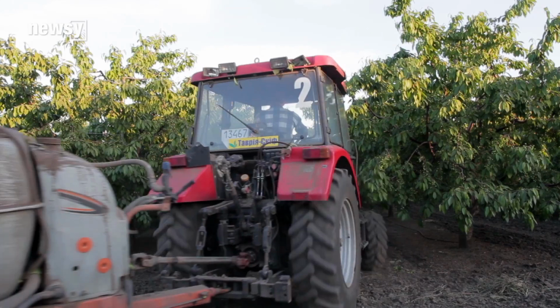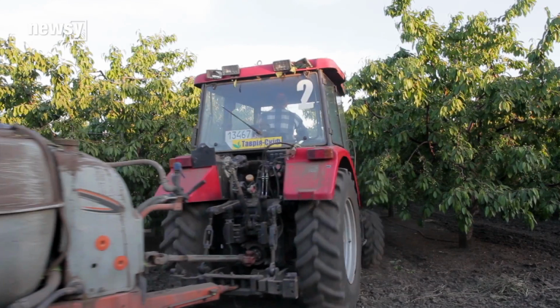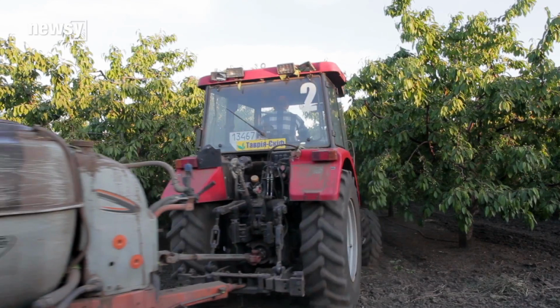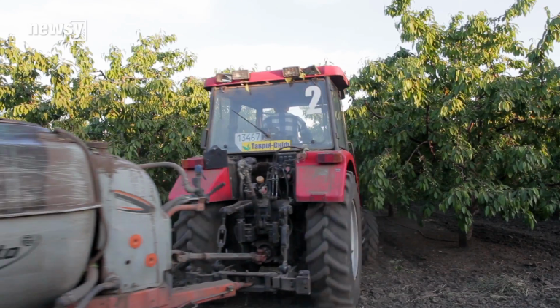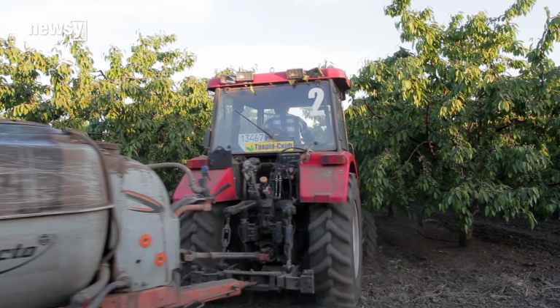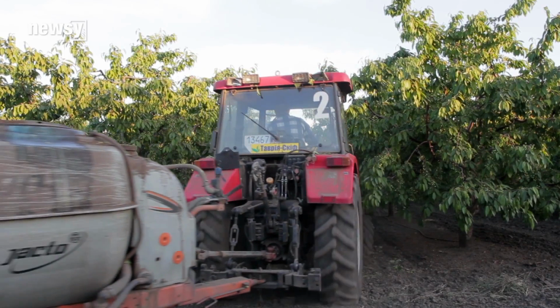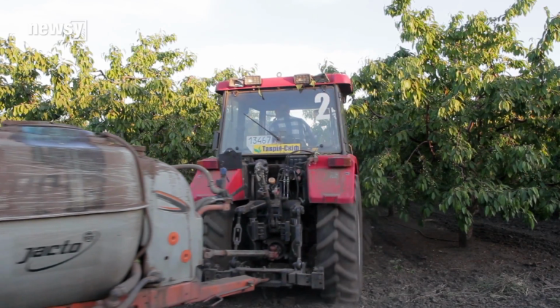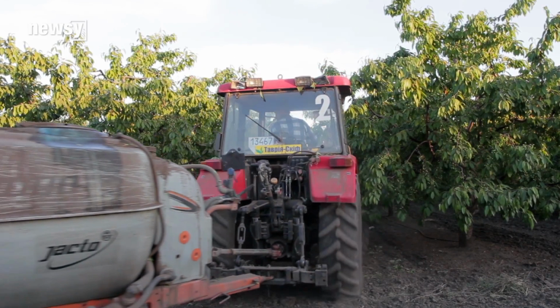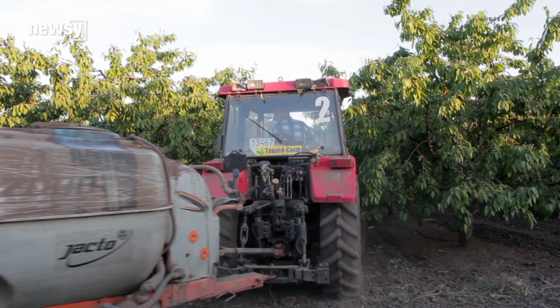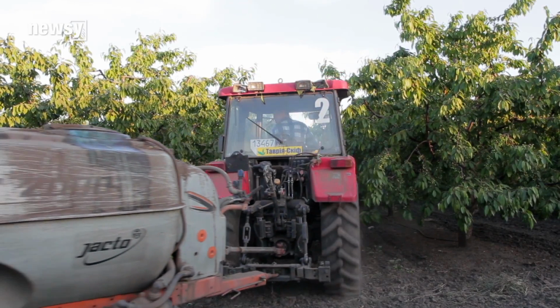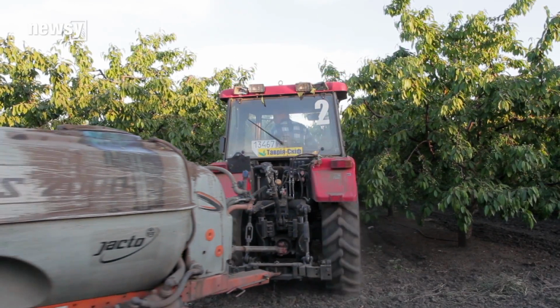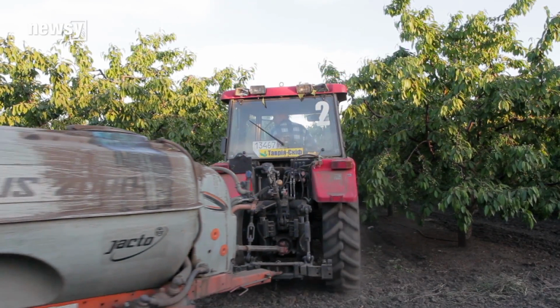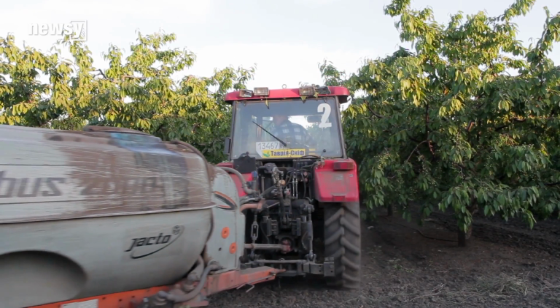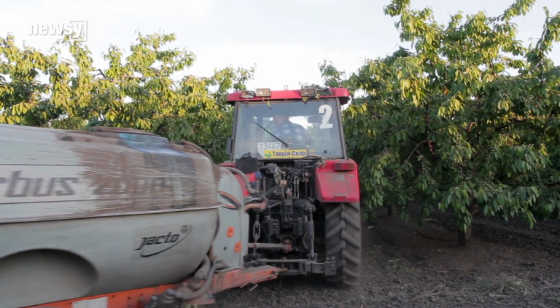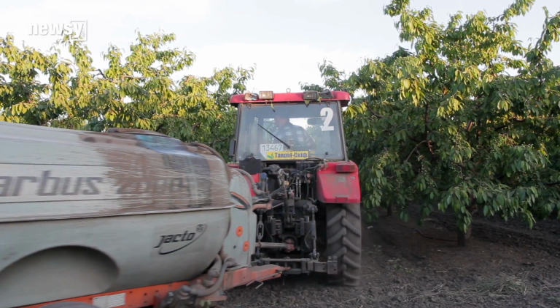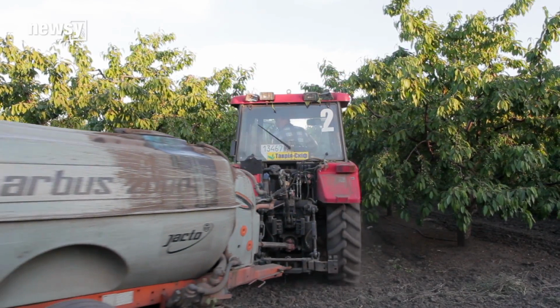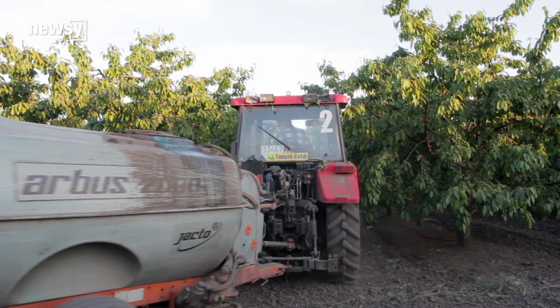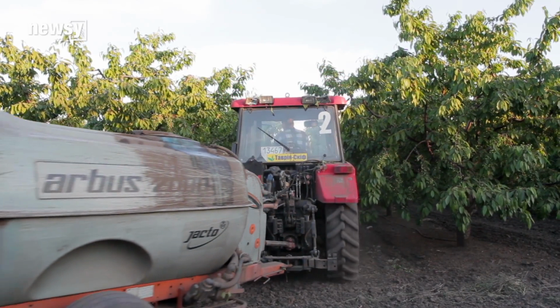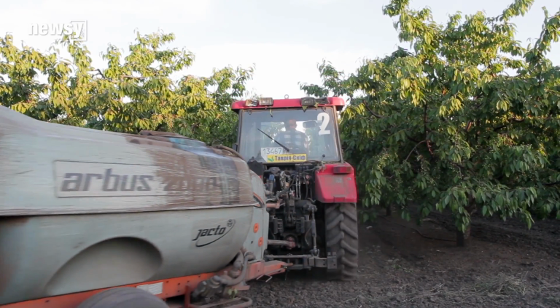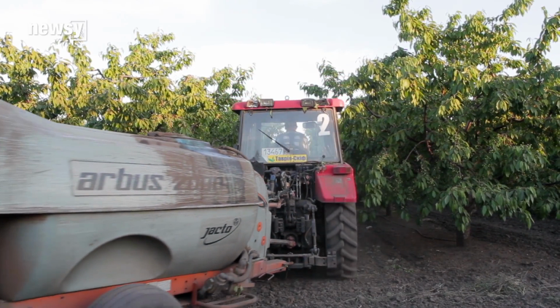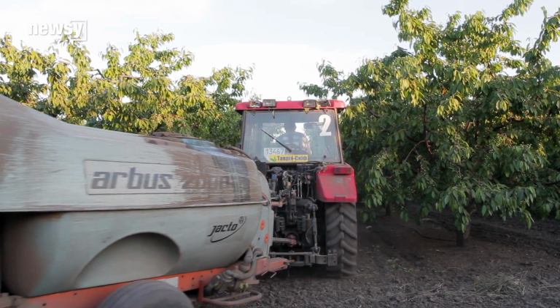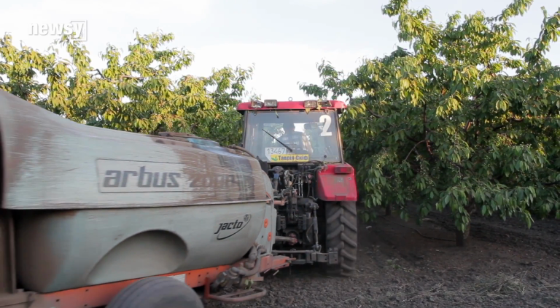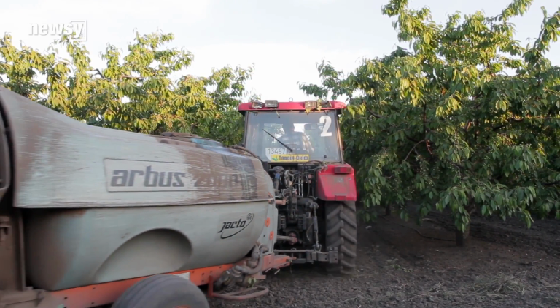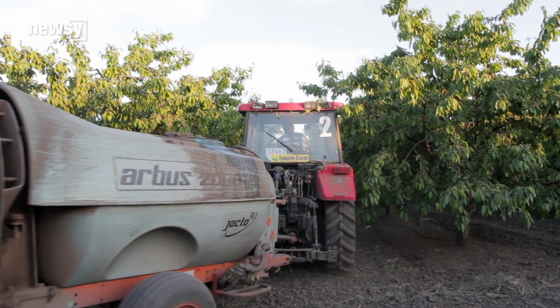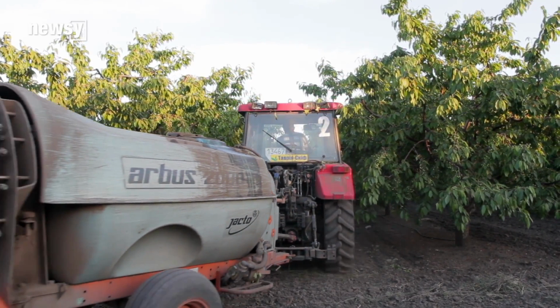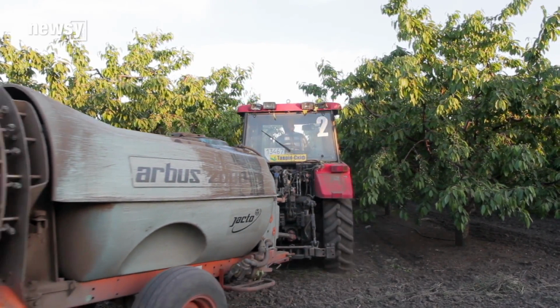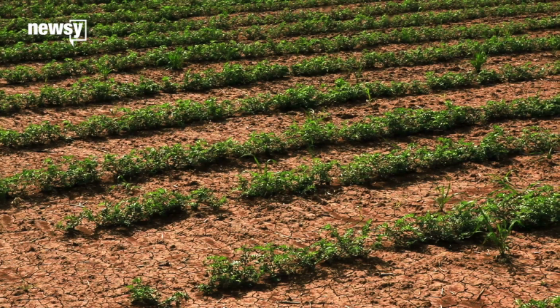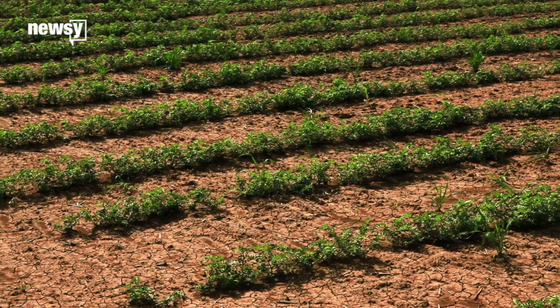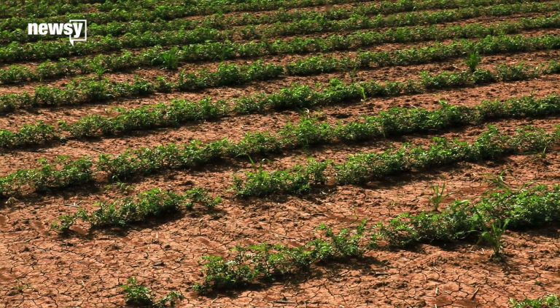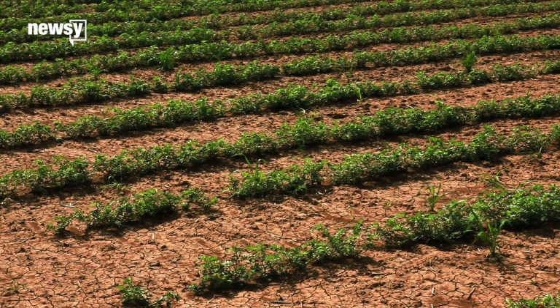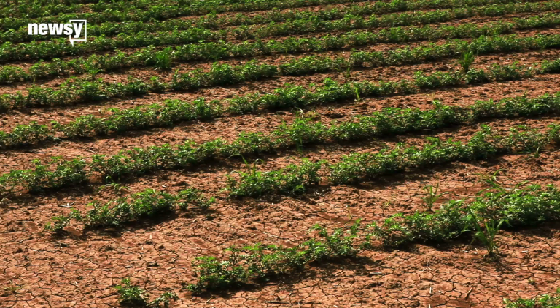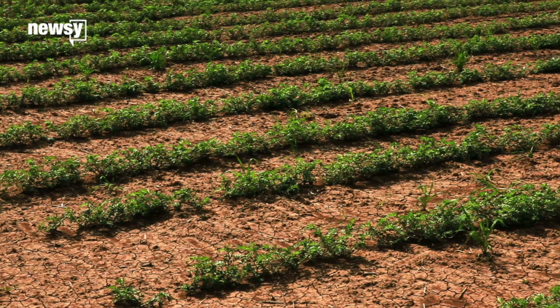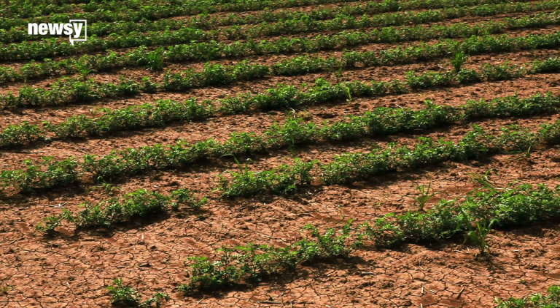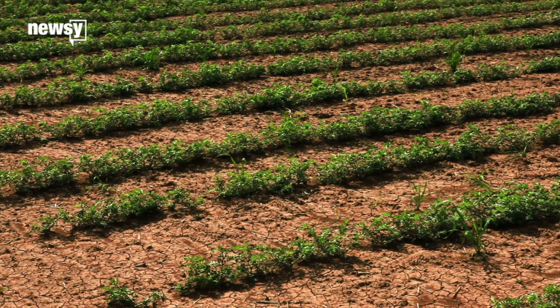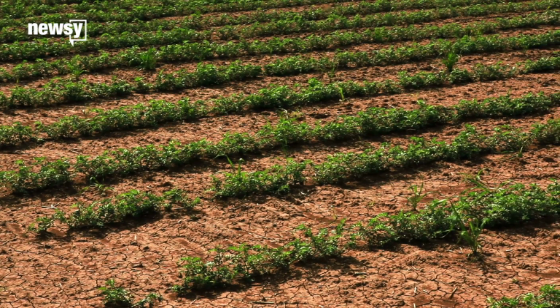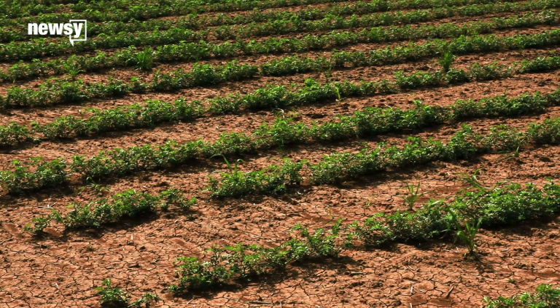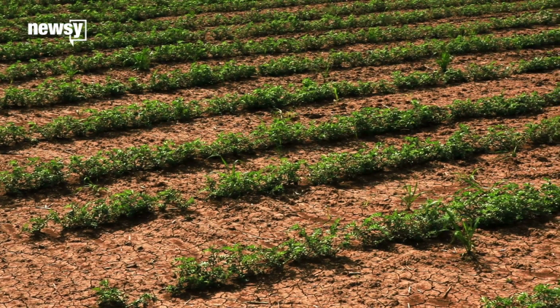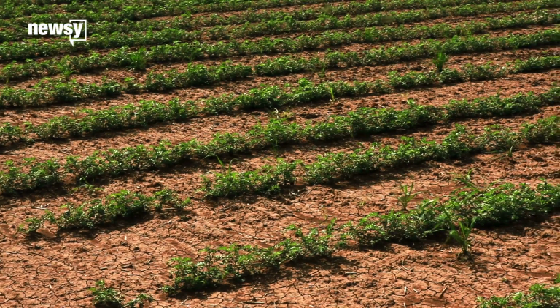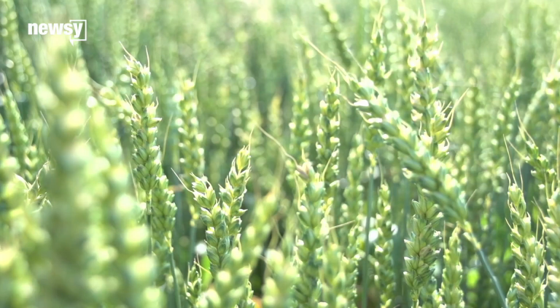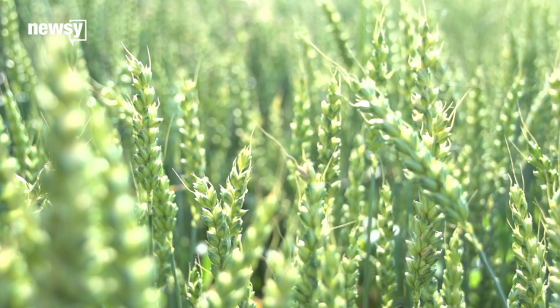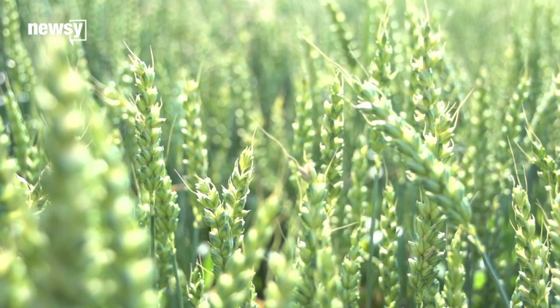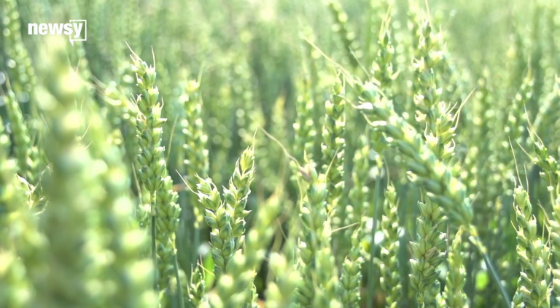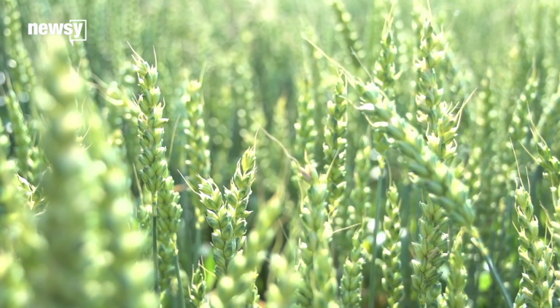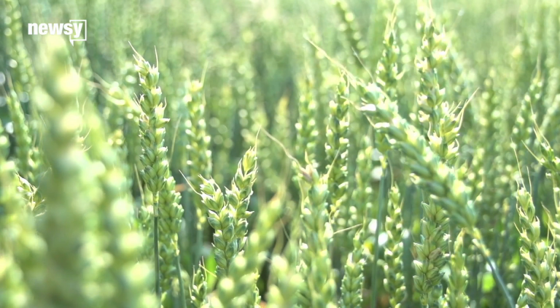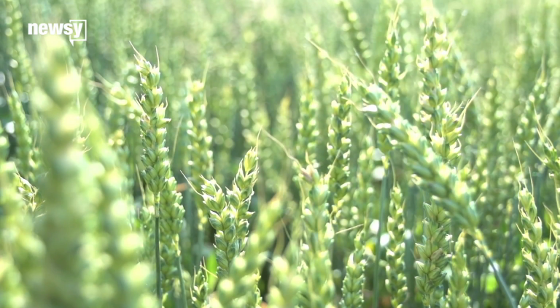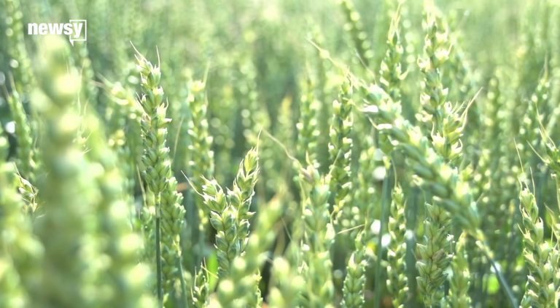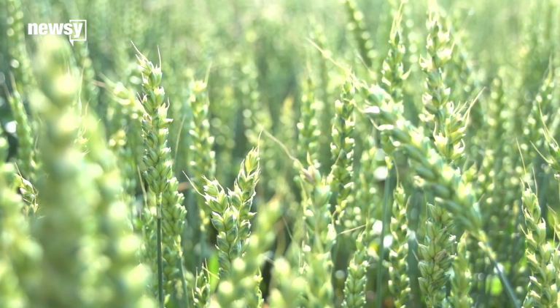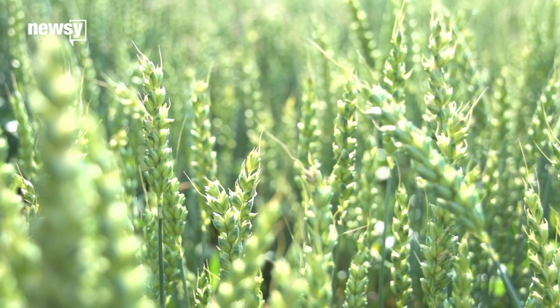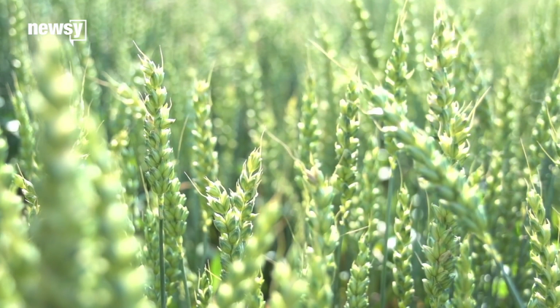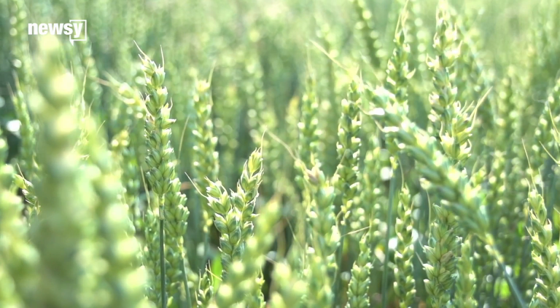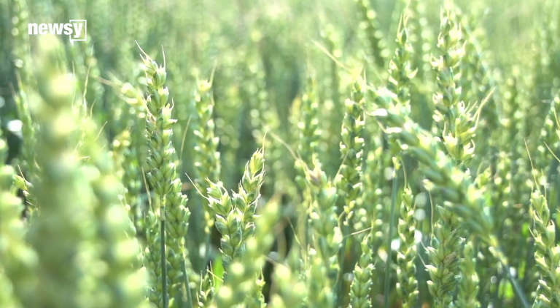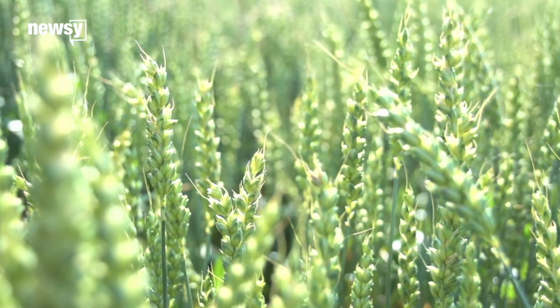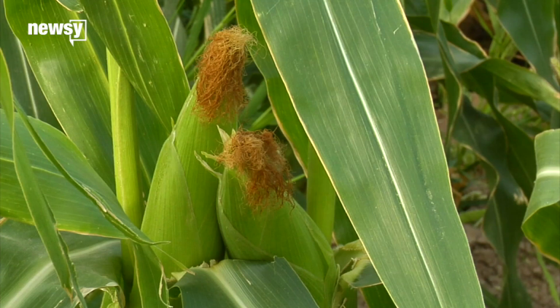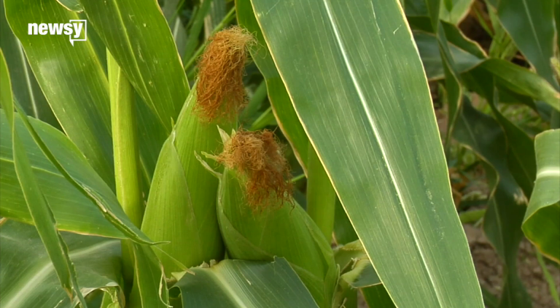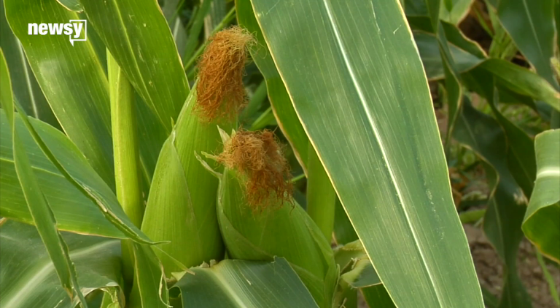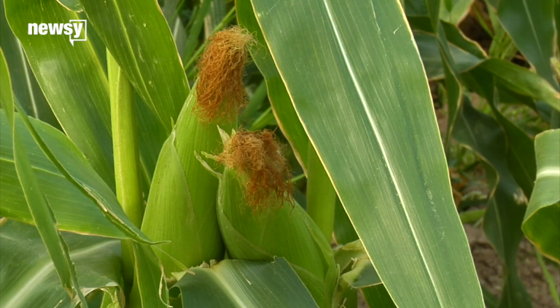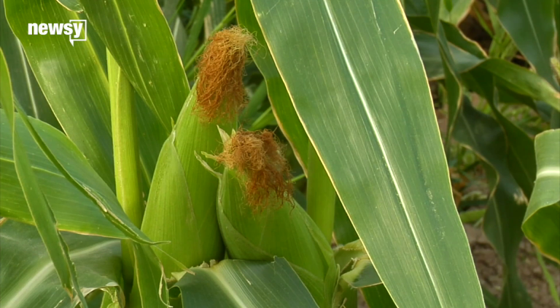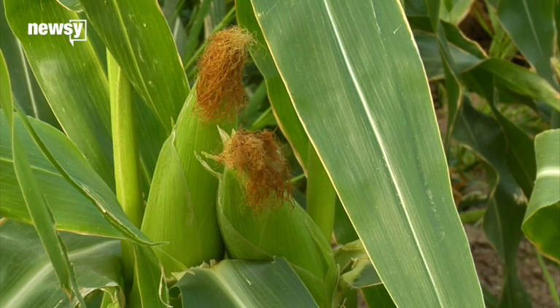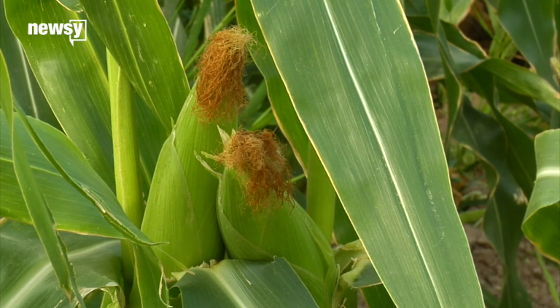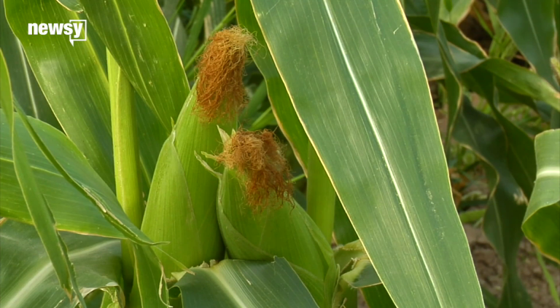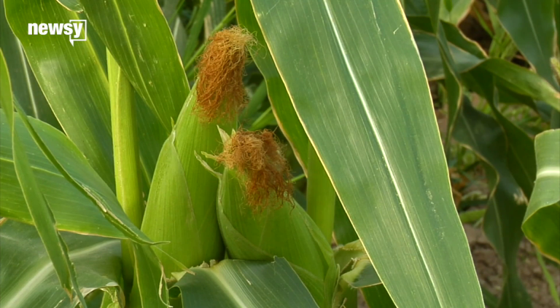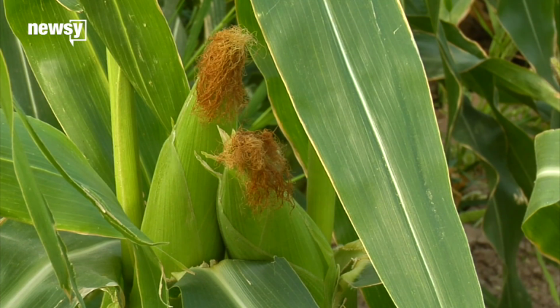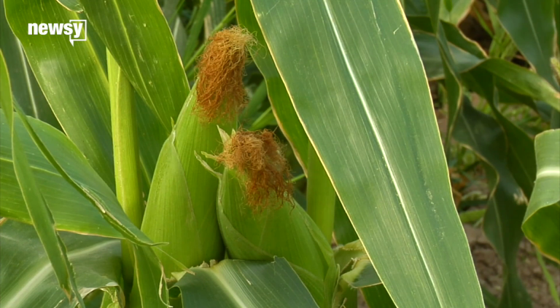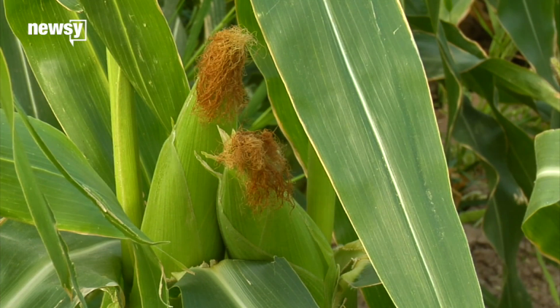They were approved for commercial use in the 1990s and are used on nearly all corn and canola crops, and about half of all soybeans.